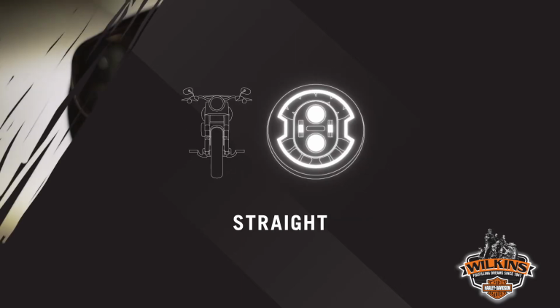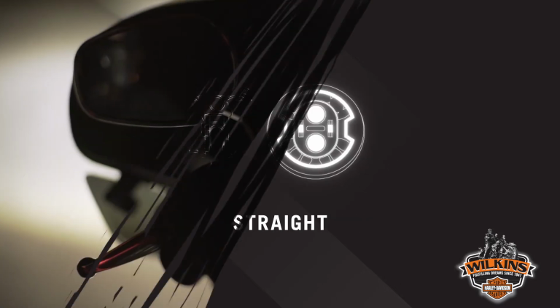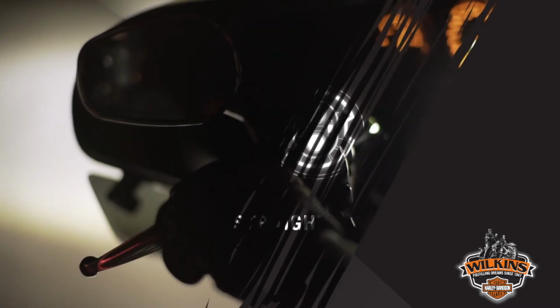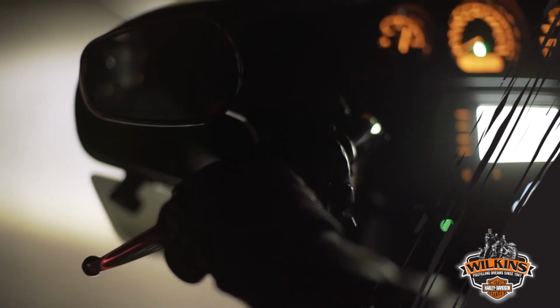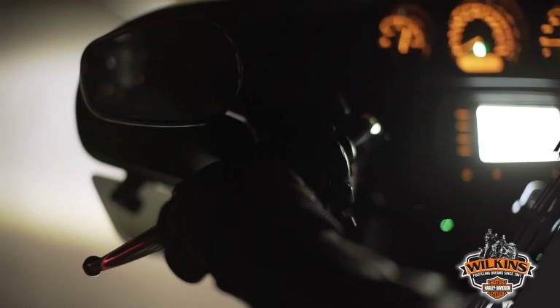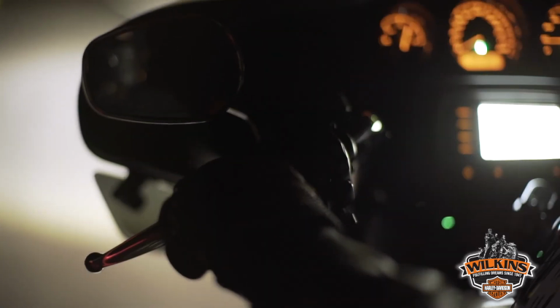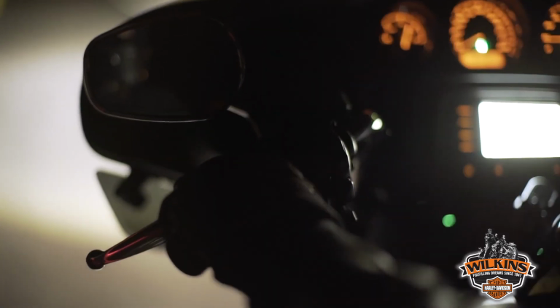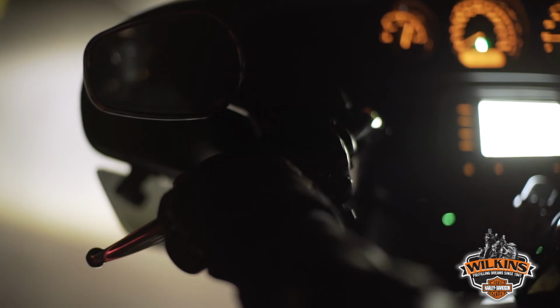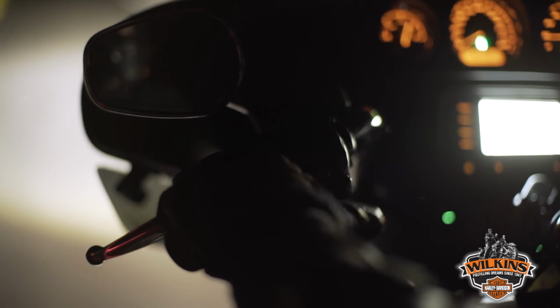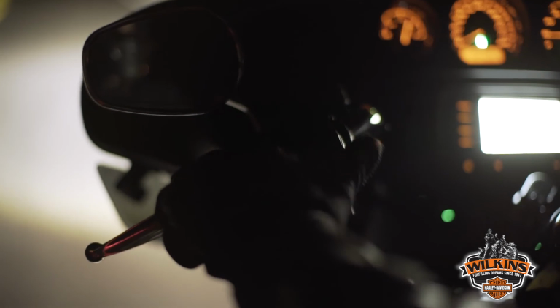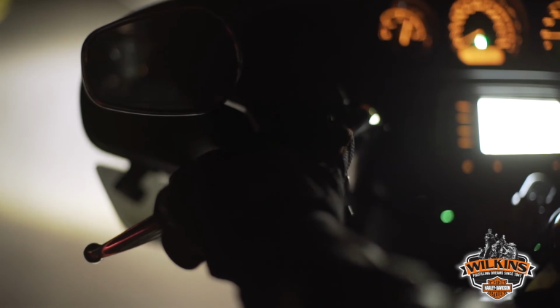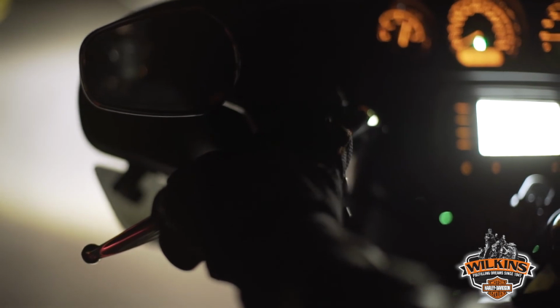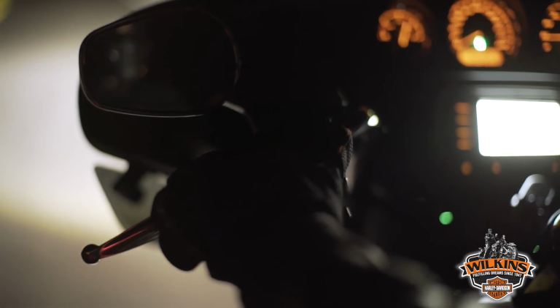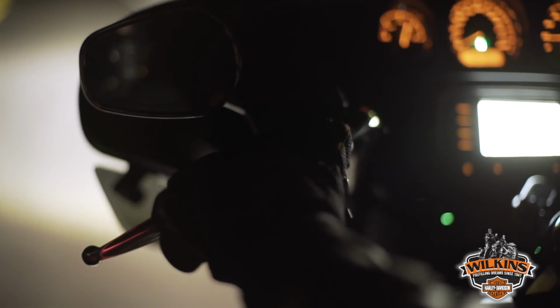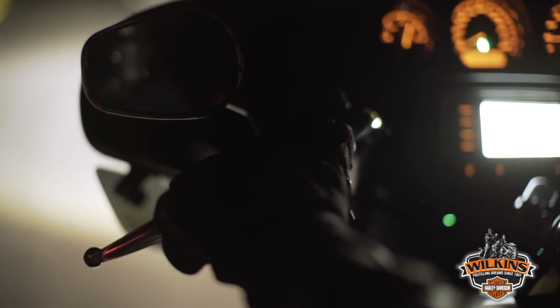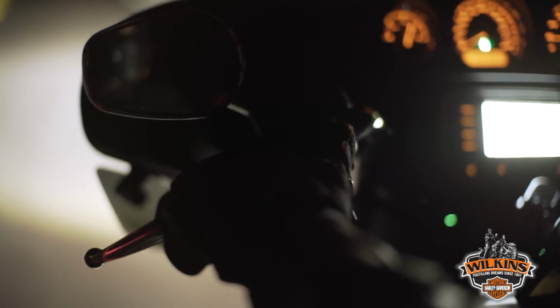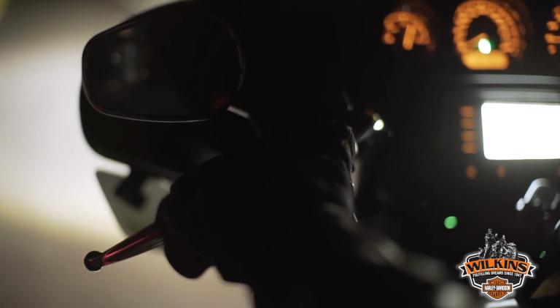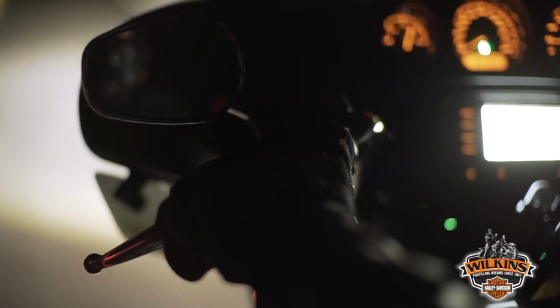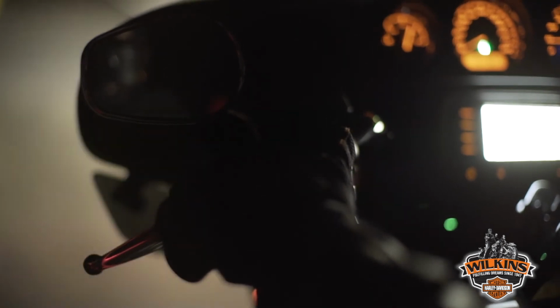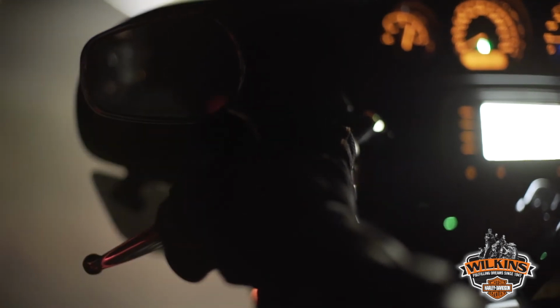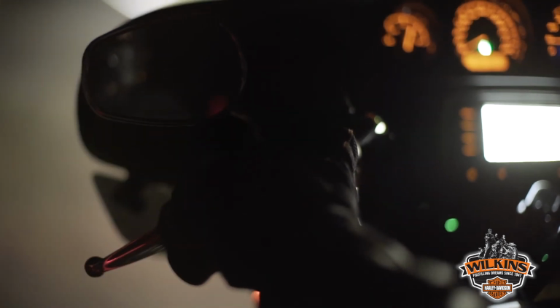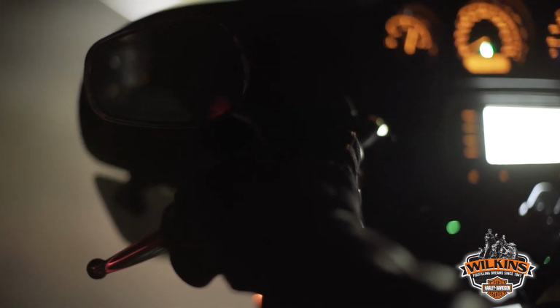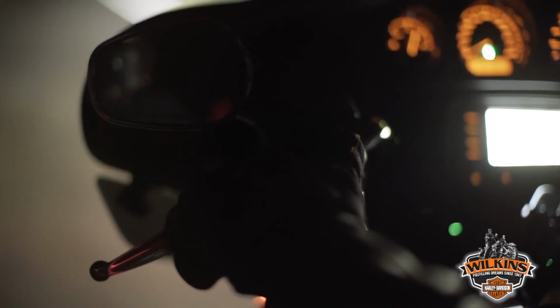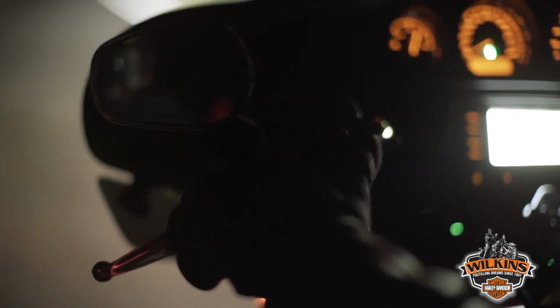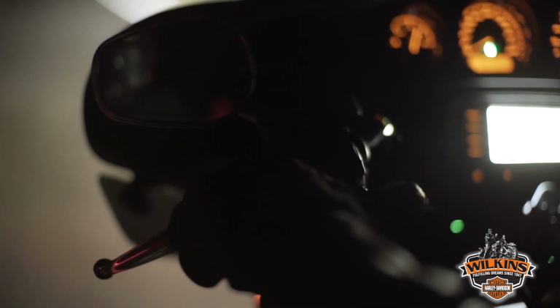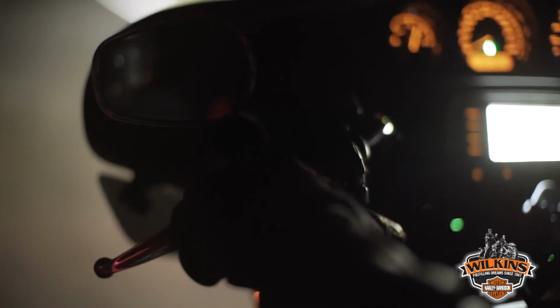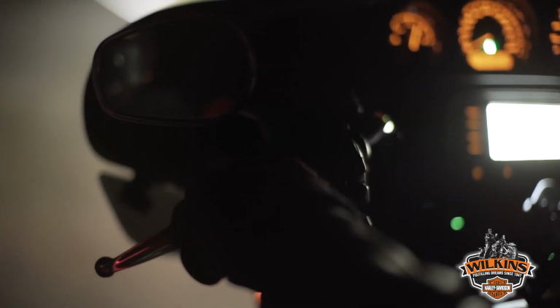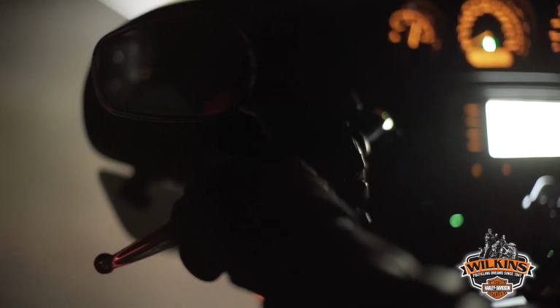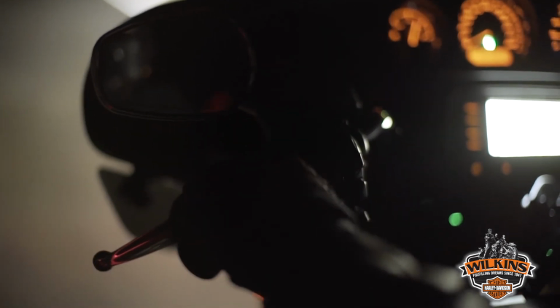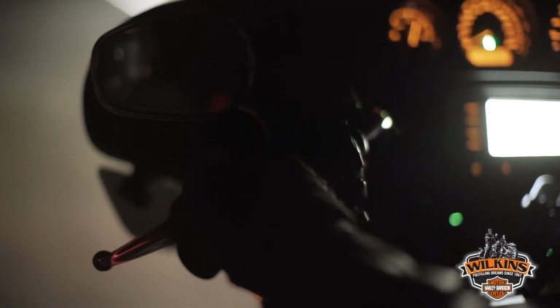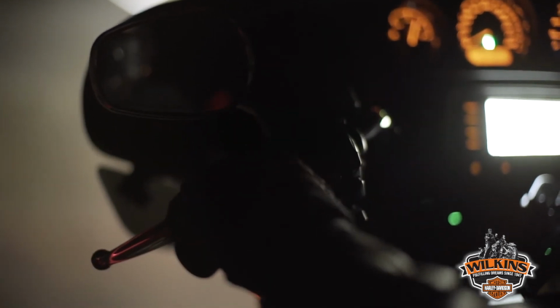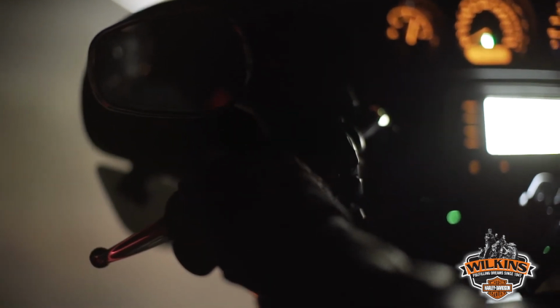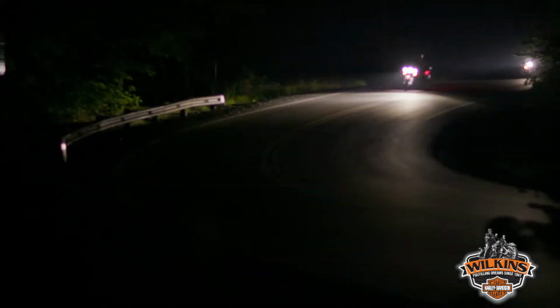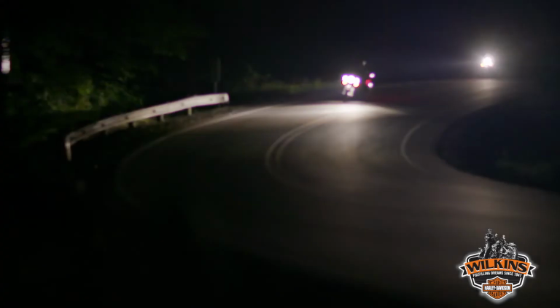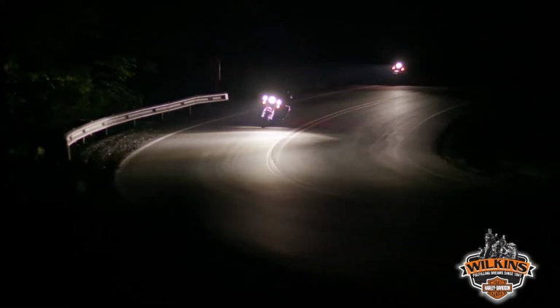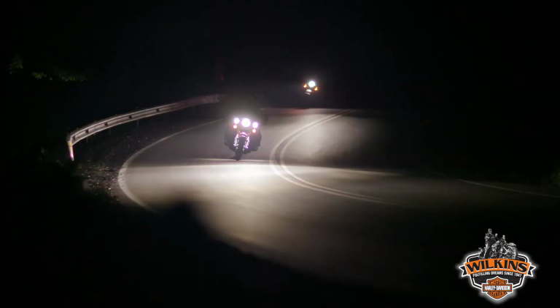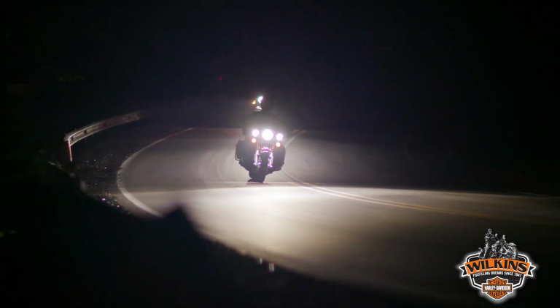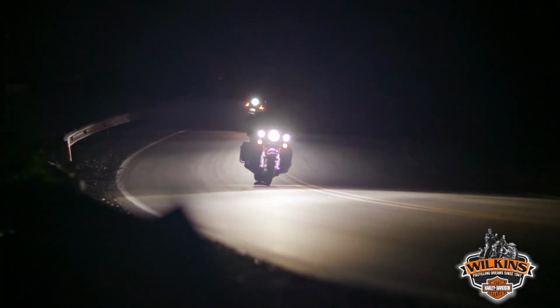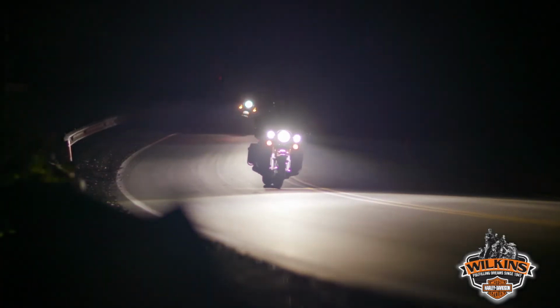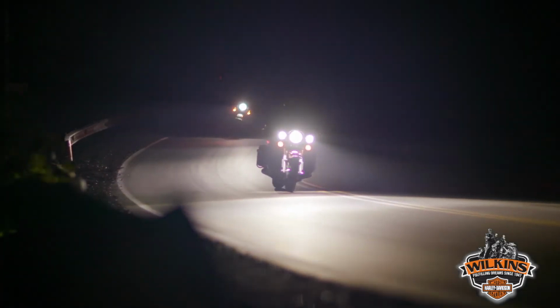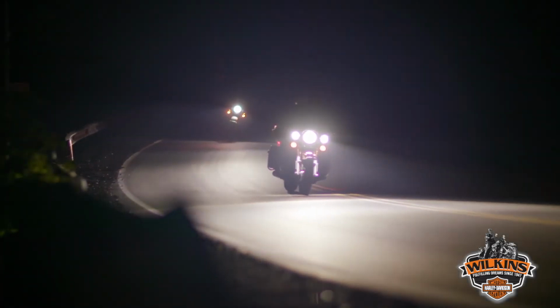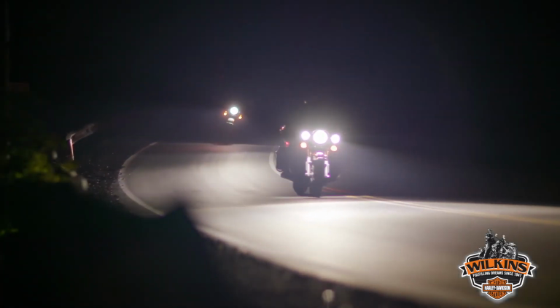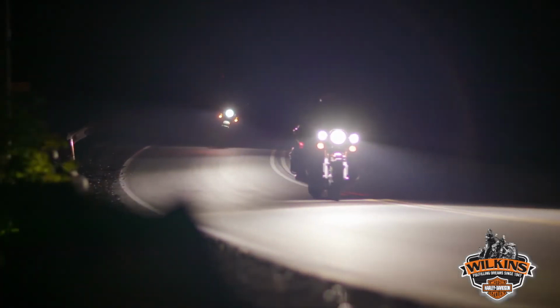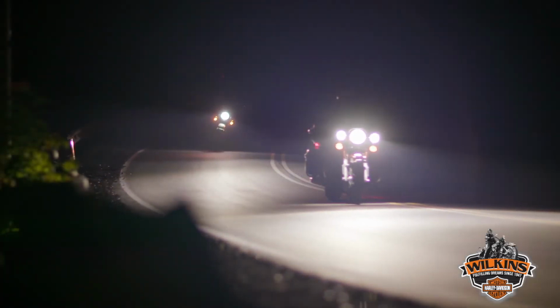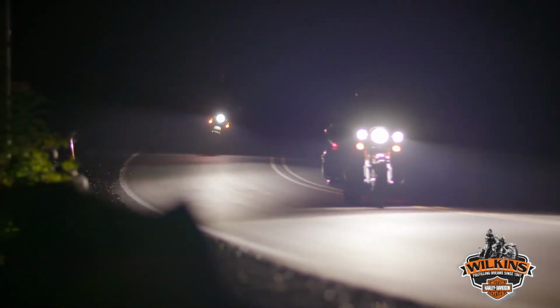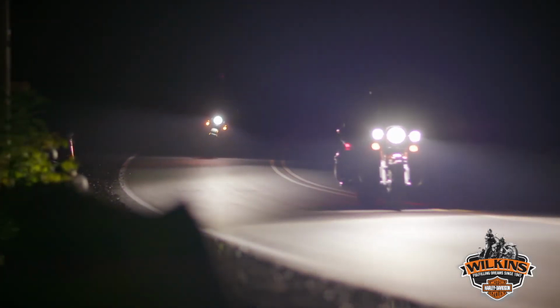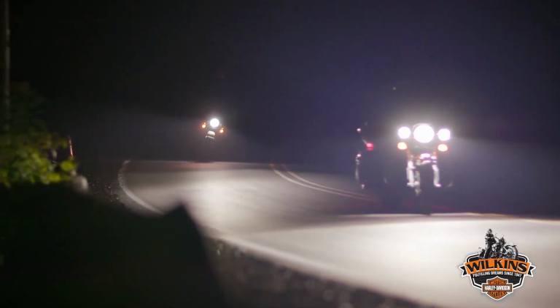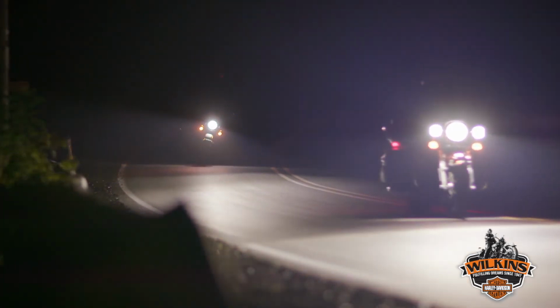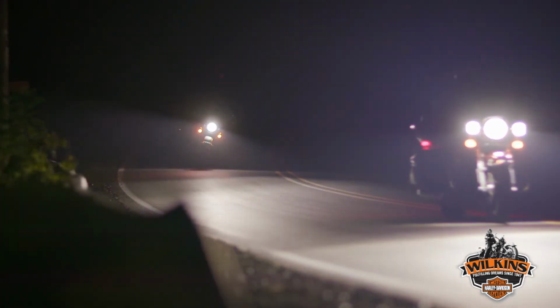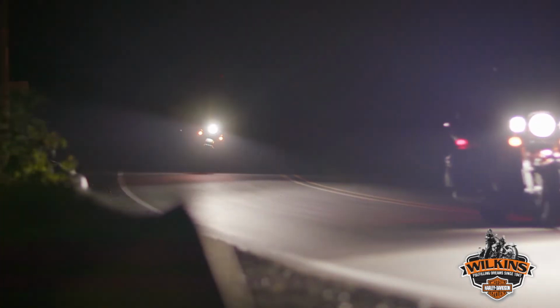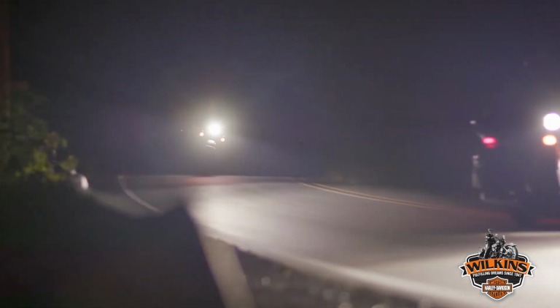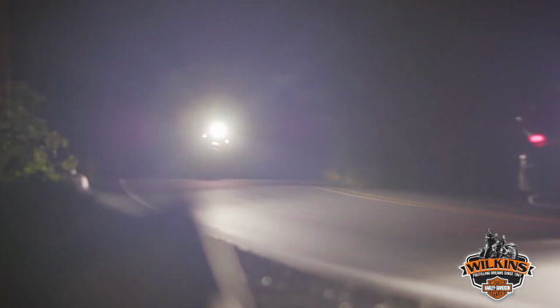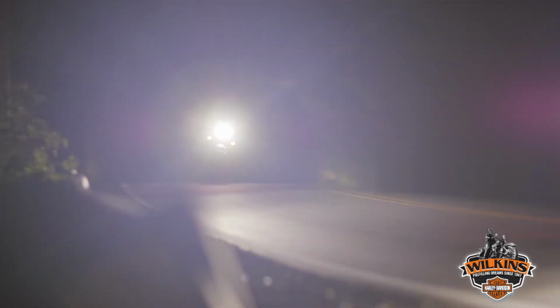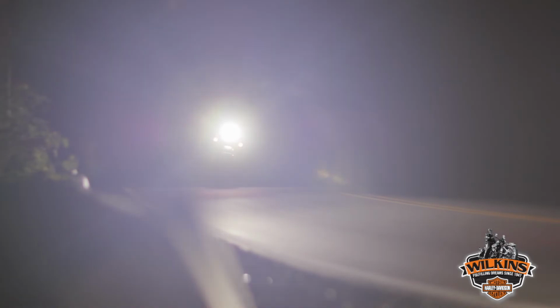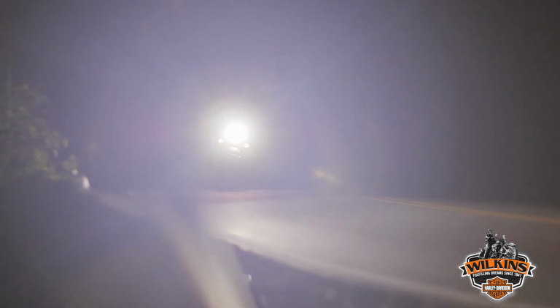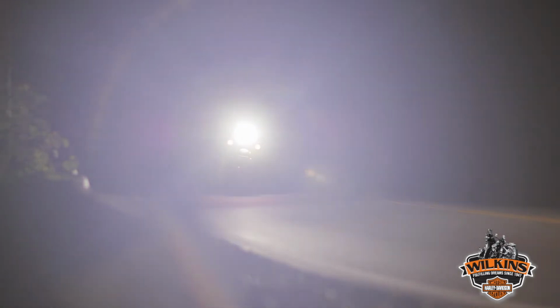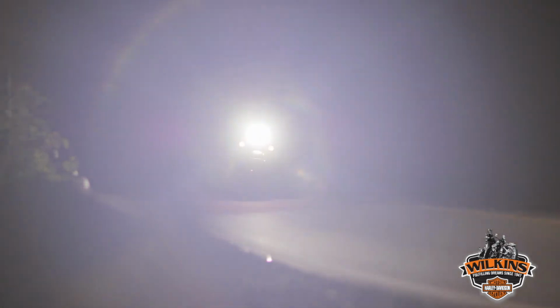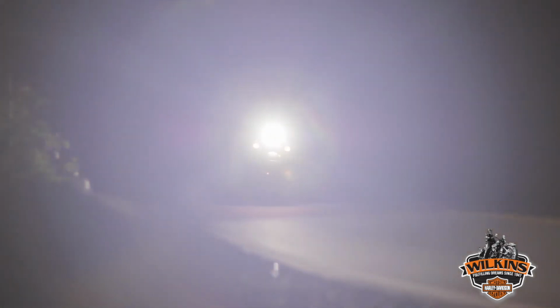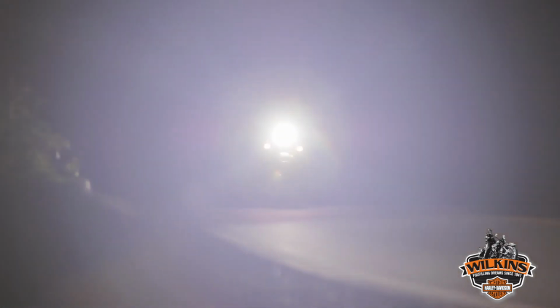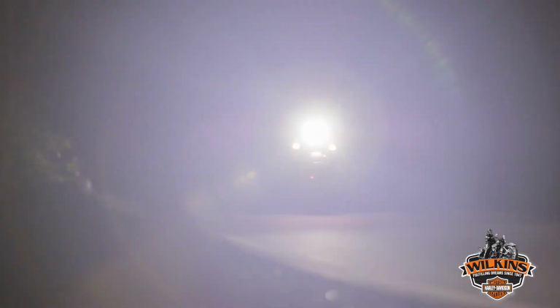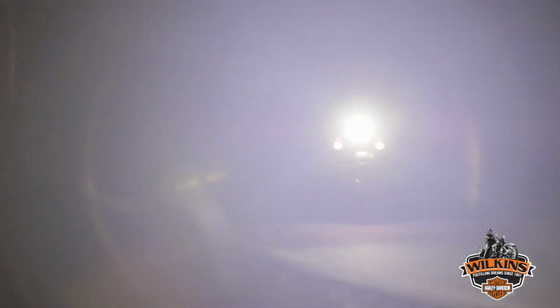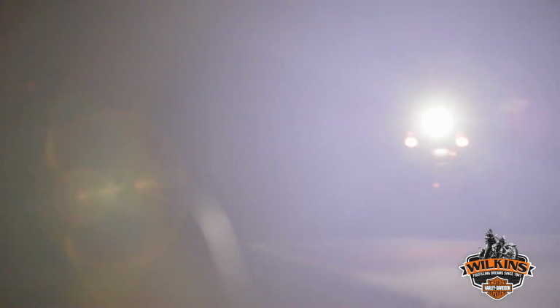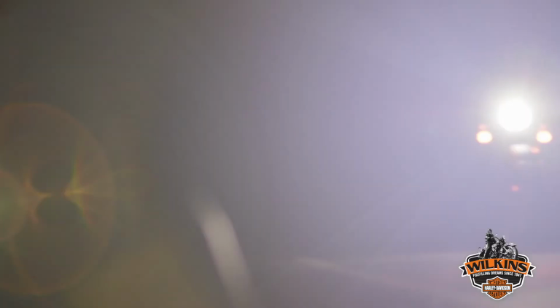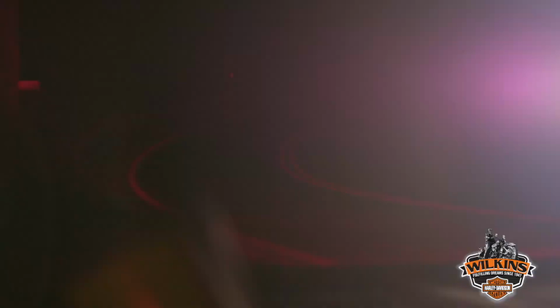The adaptive lighting elements operate in both high beam and low beam modes, so you get the benefits of adaptive lighting in all riding conditions.